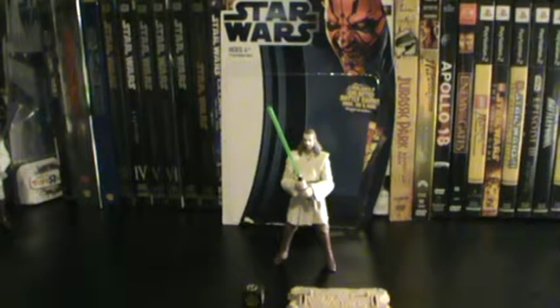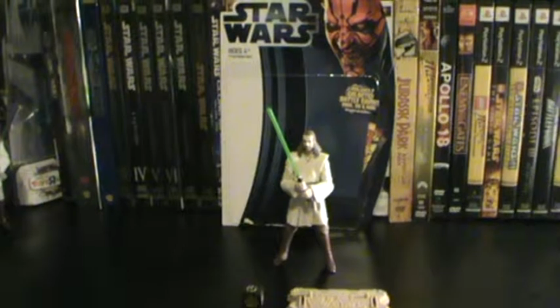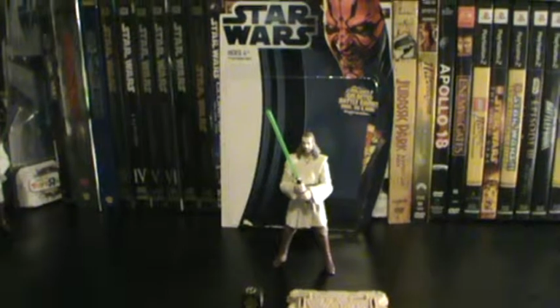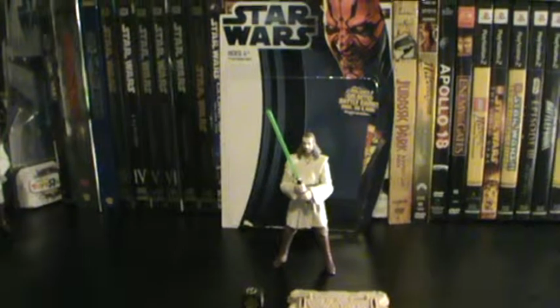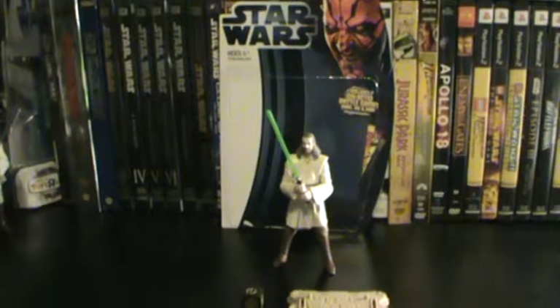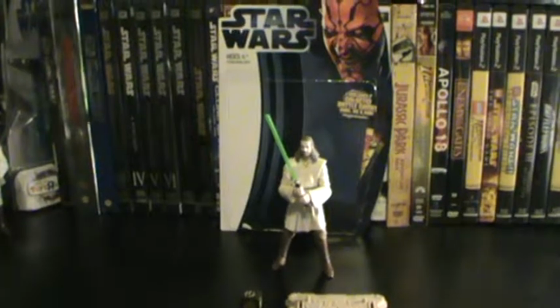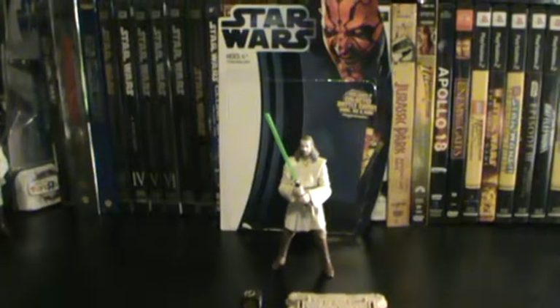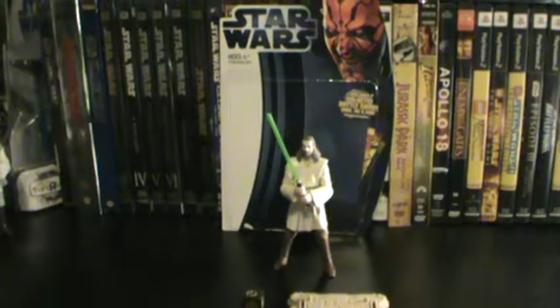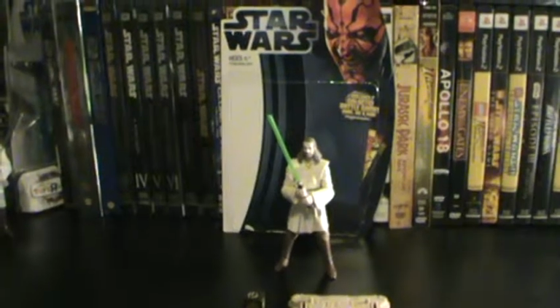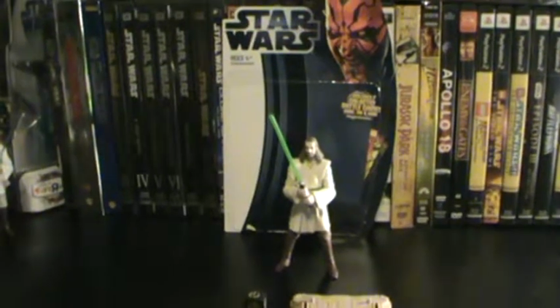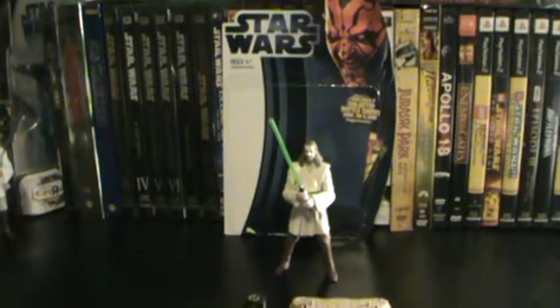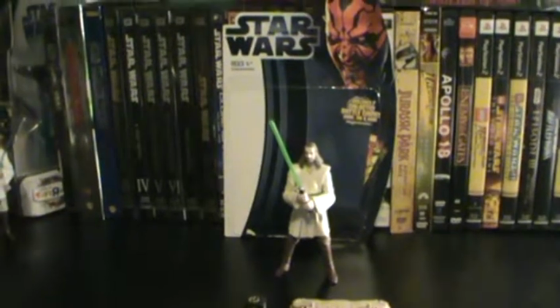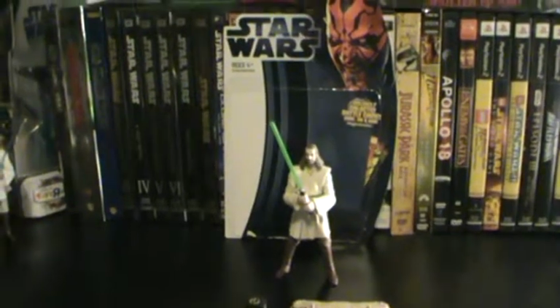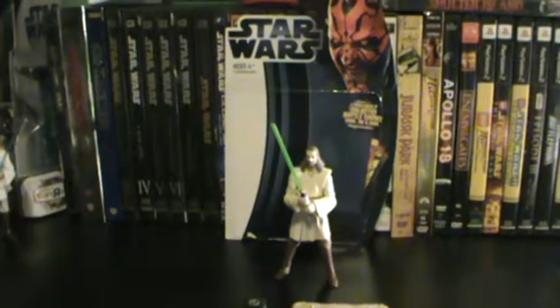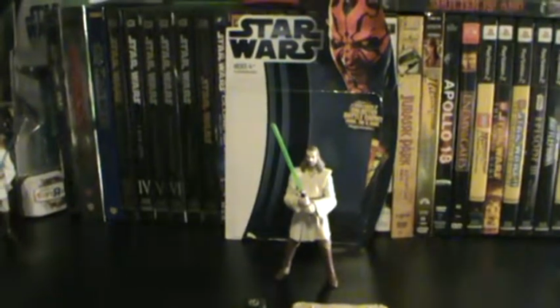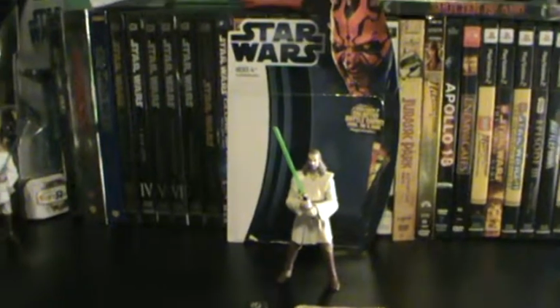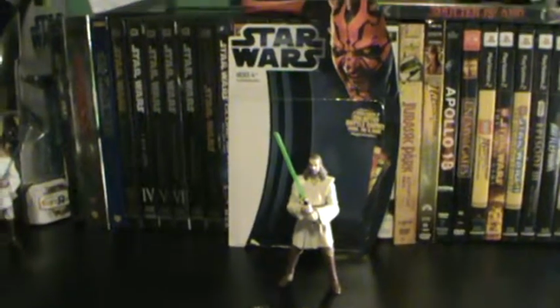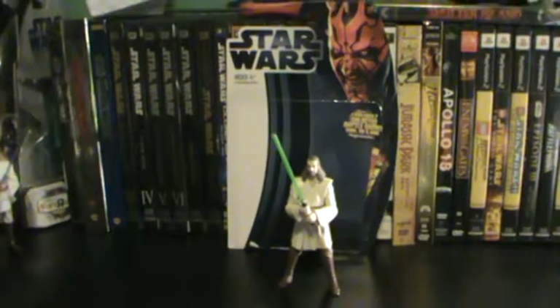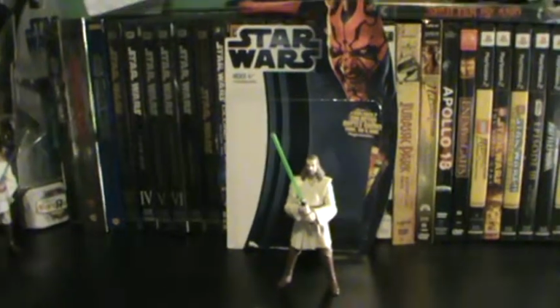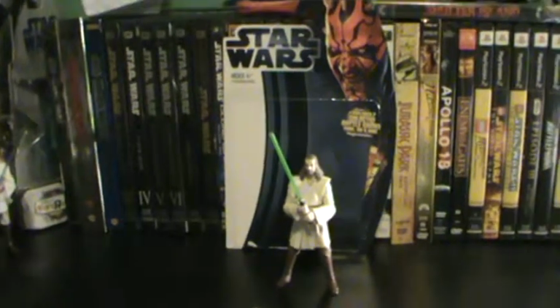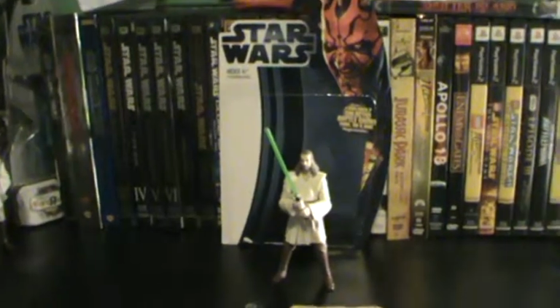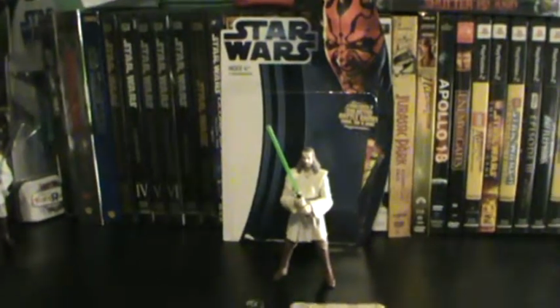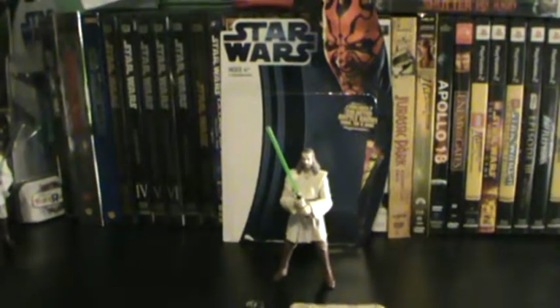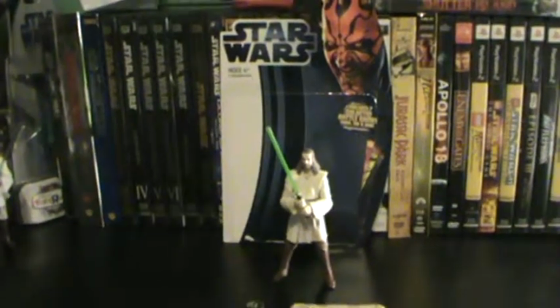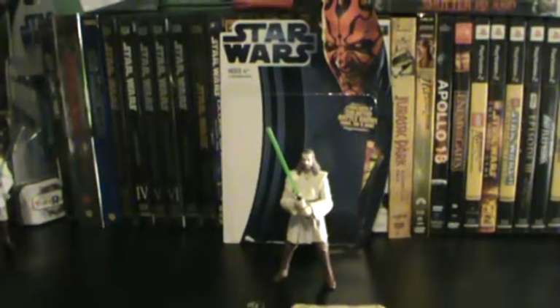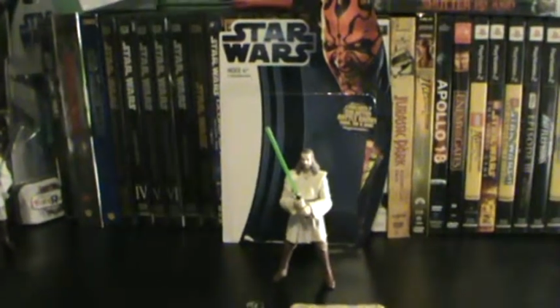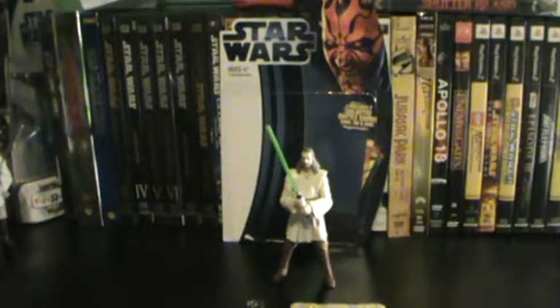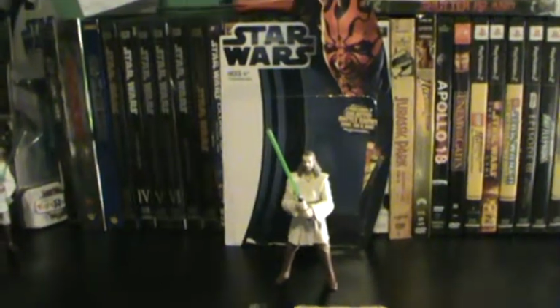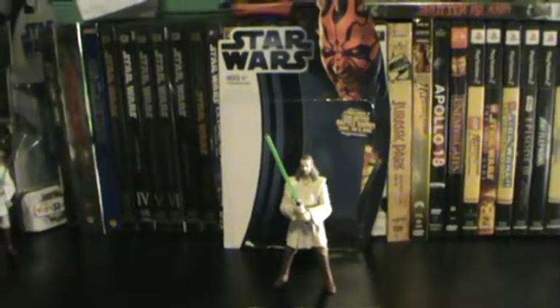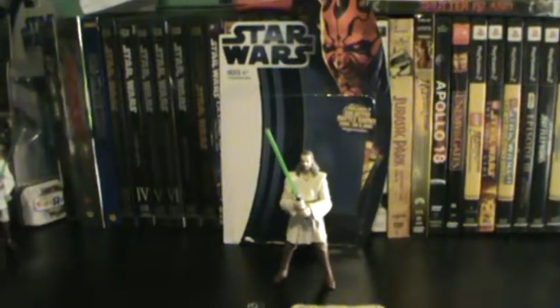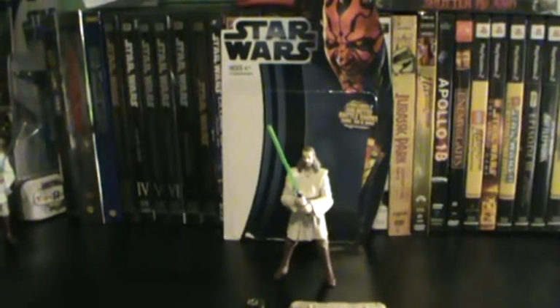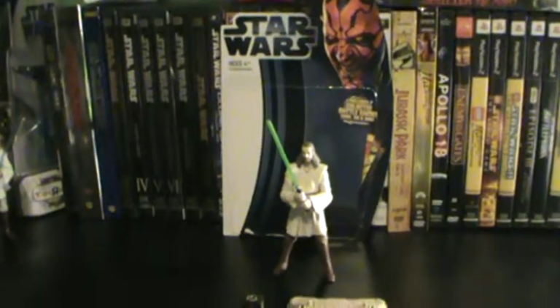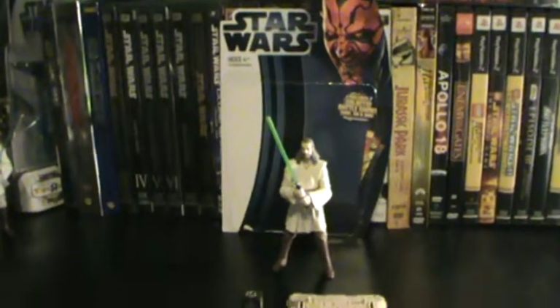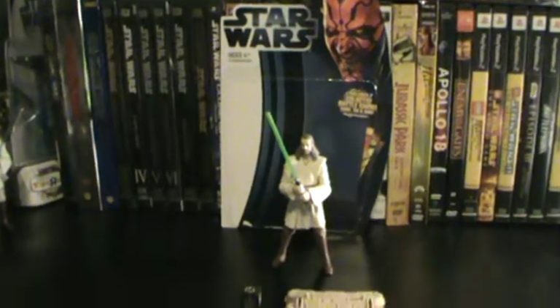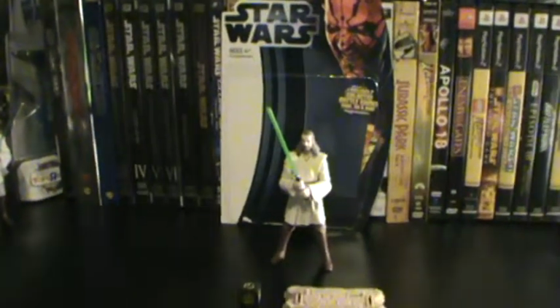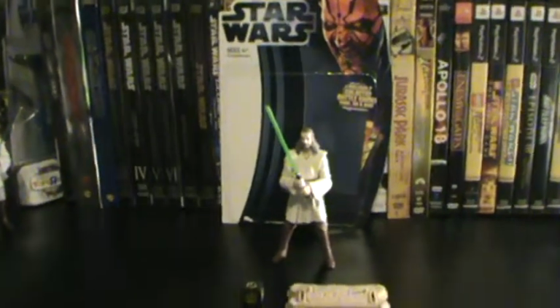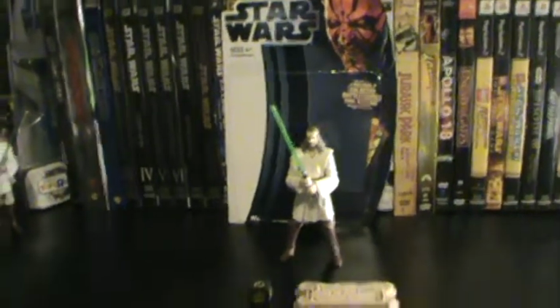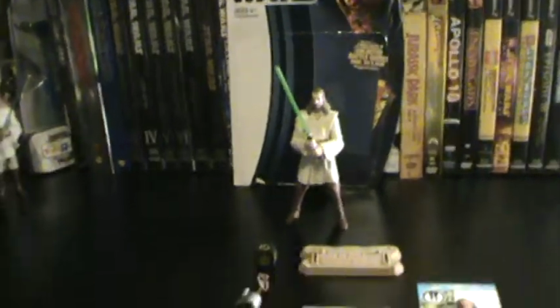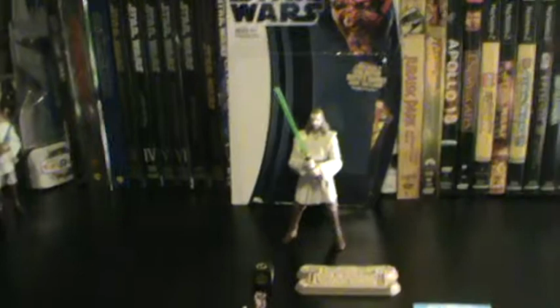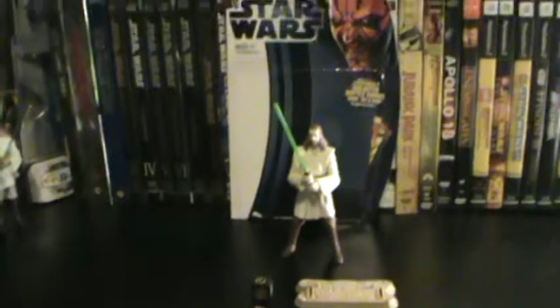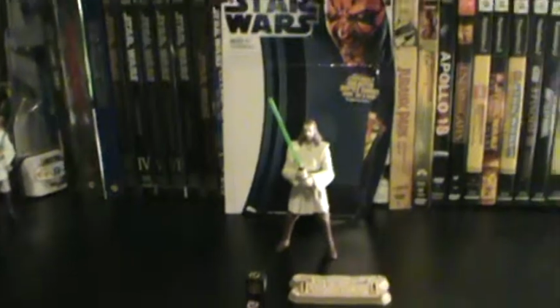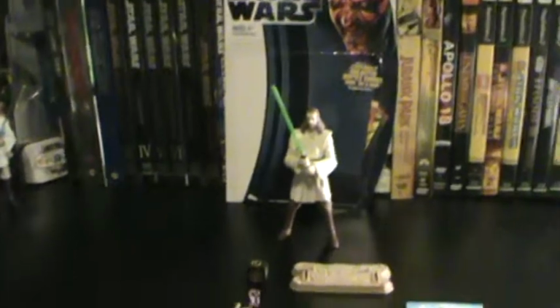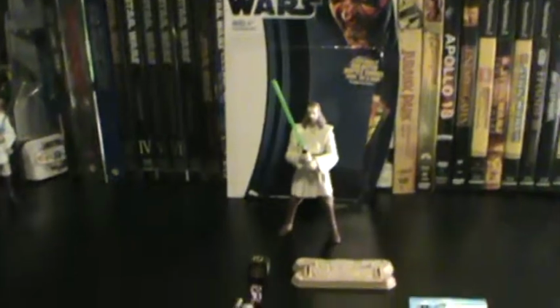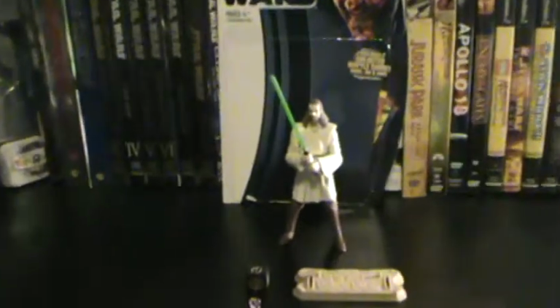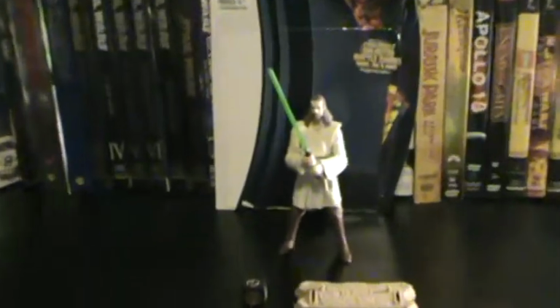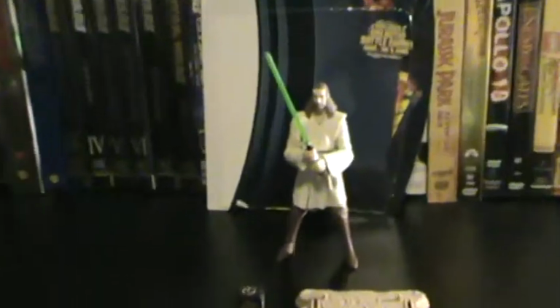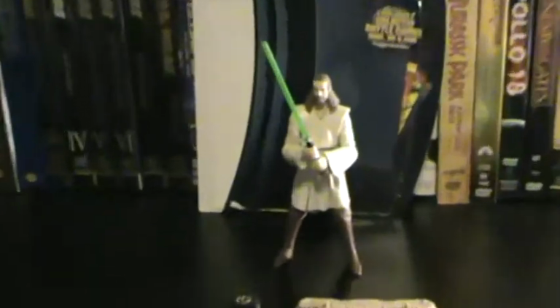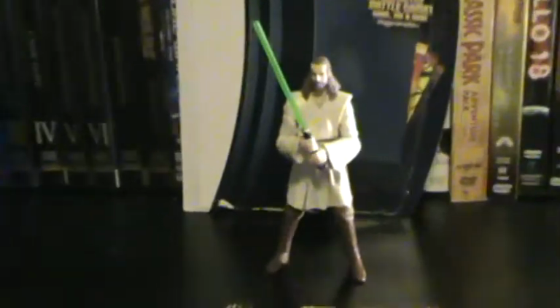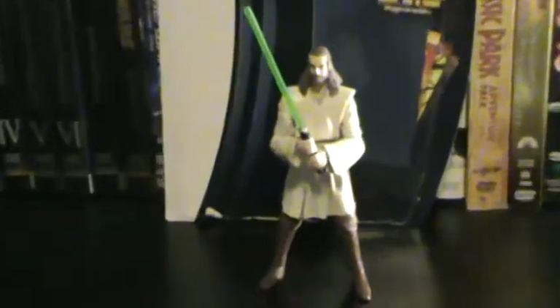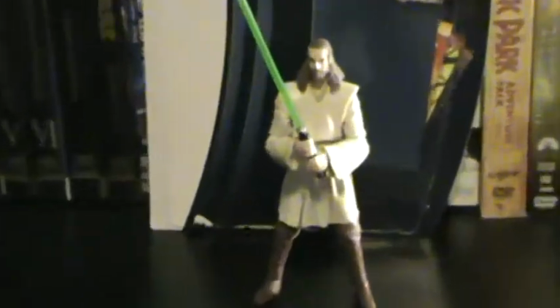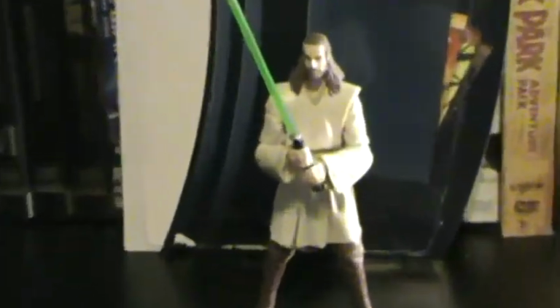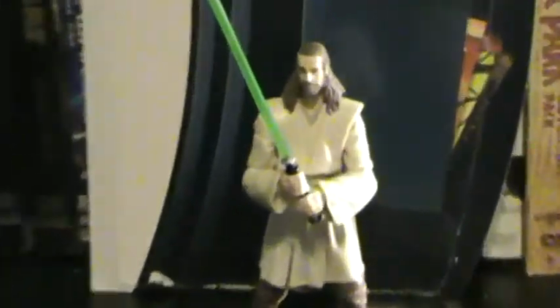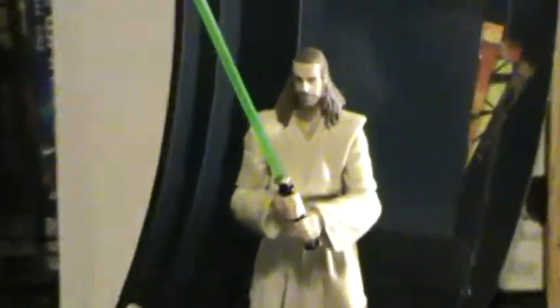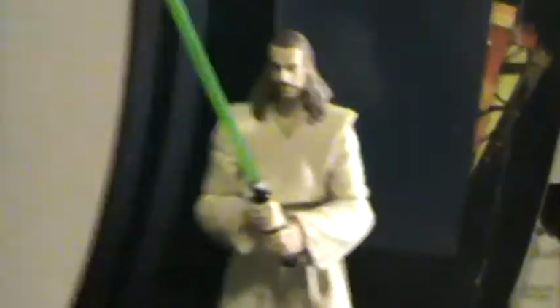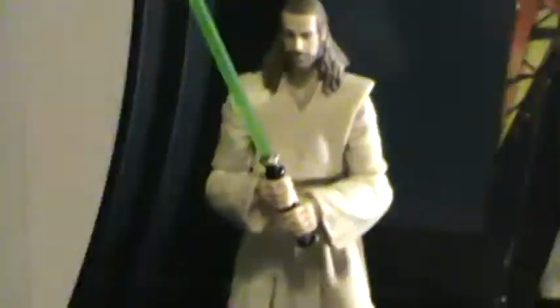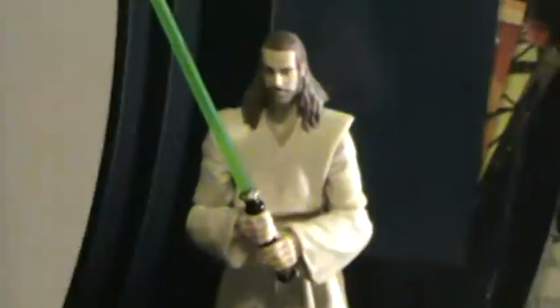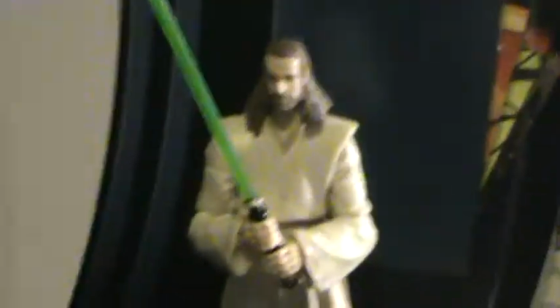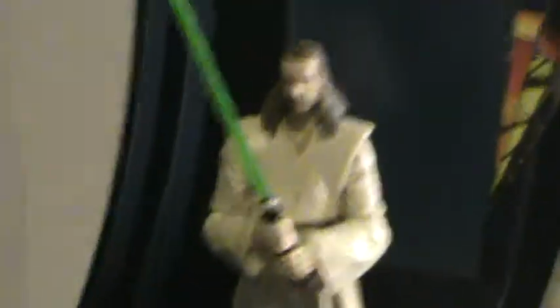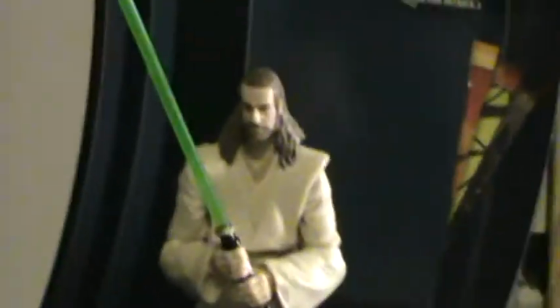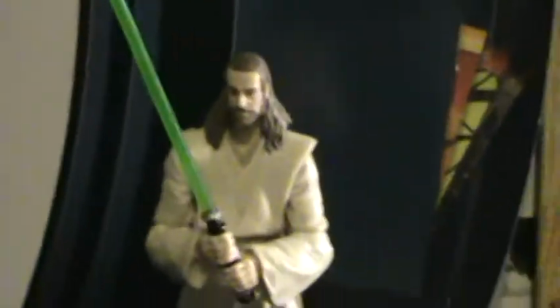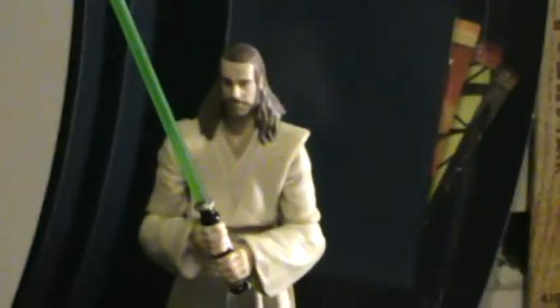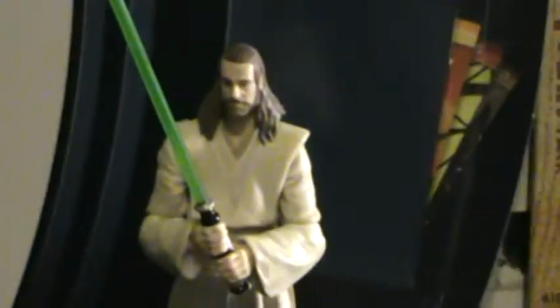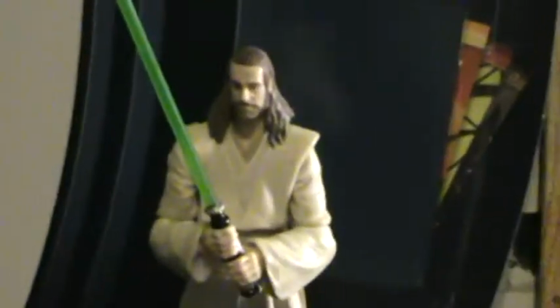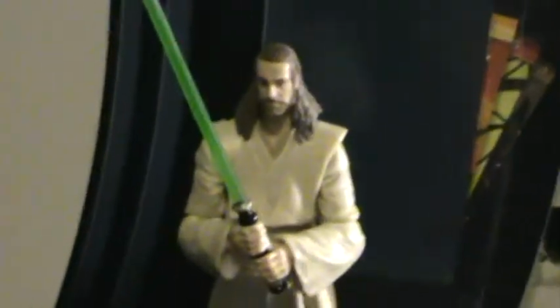Hey guys, Rex Beck here again doing another Star Wars Movie Heroes figure, and as promised I have the Qui-Gon Jinn figure.